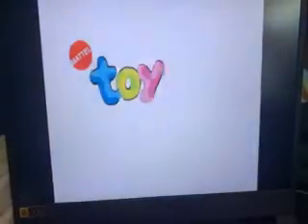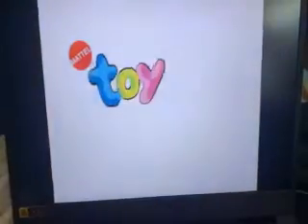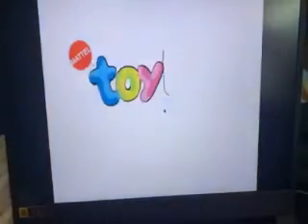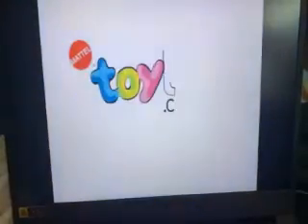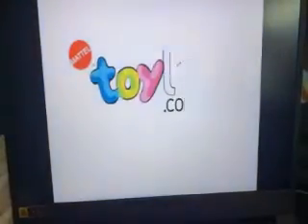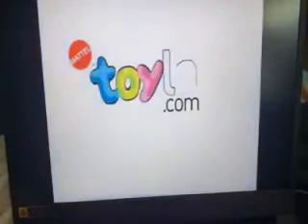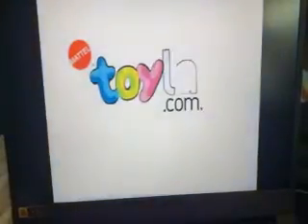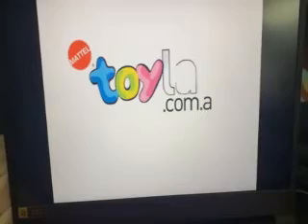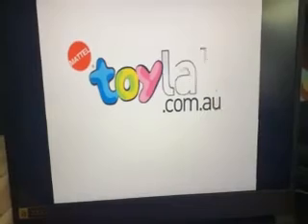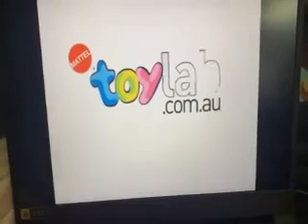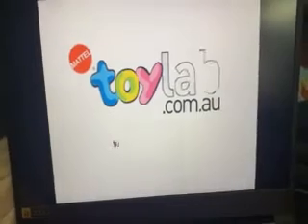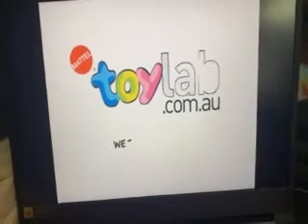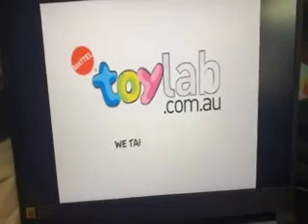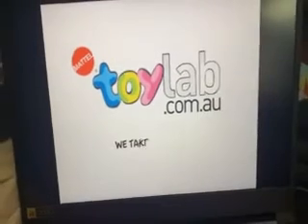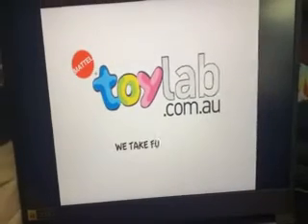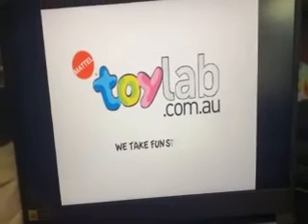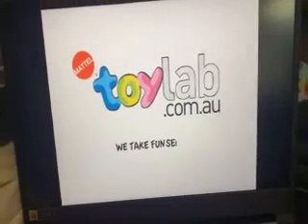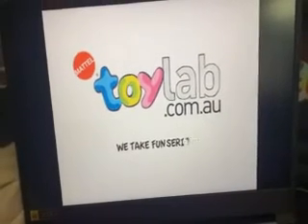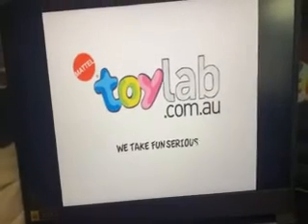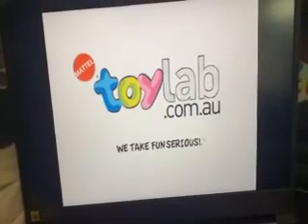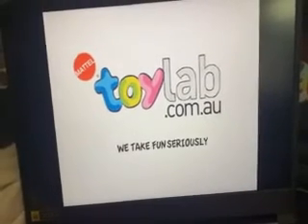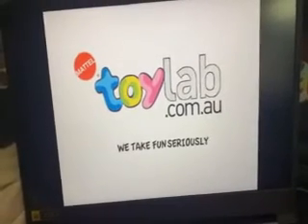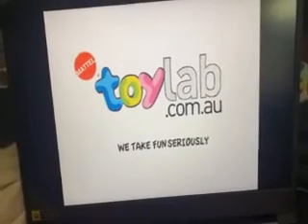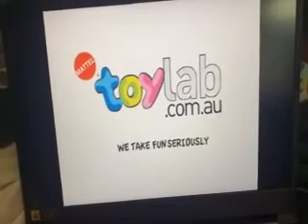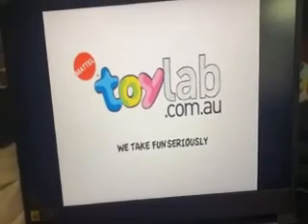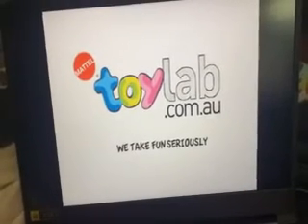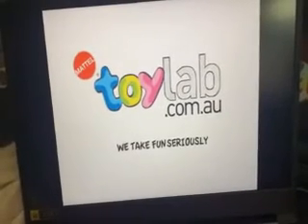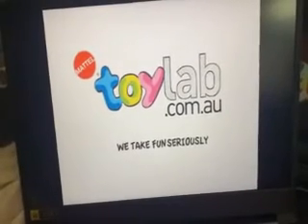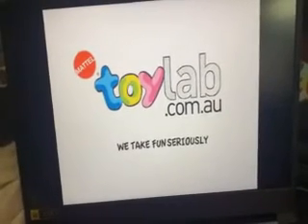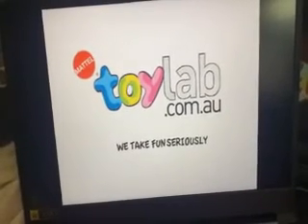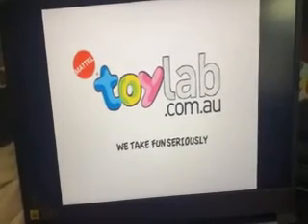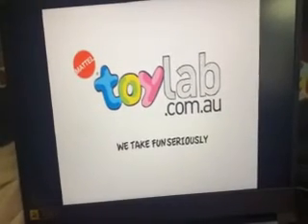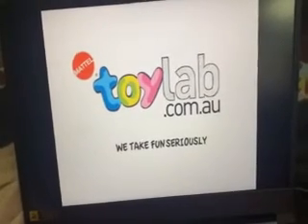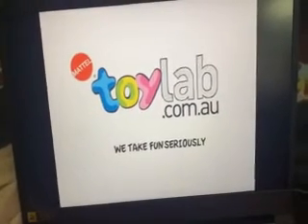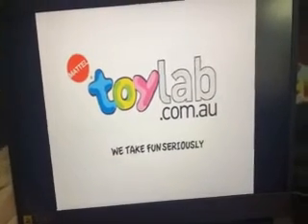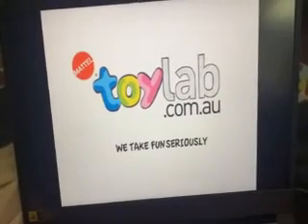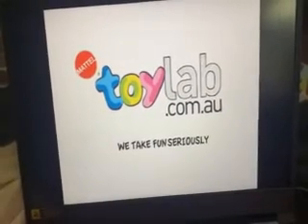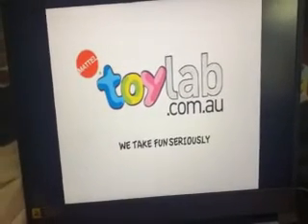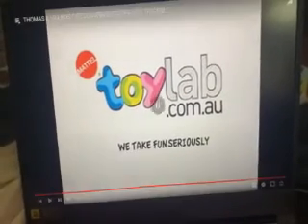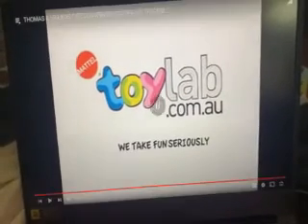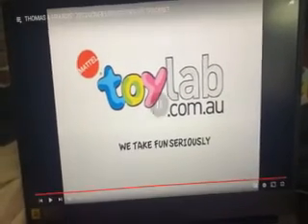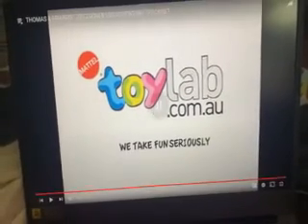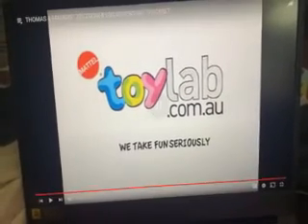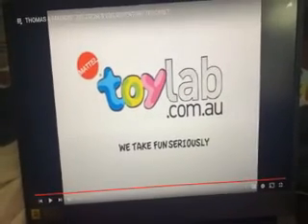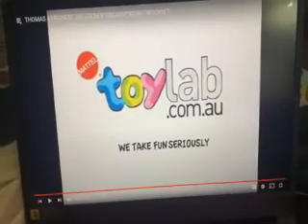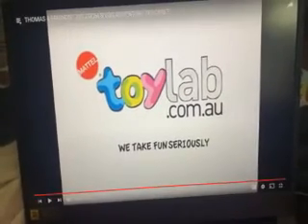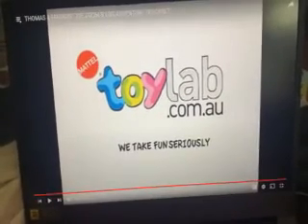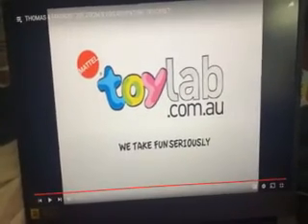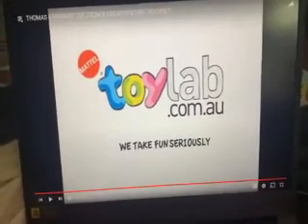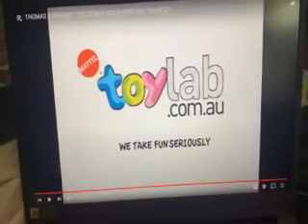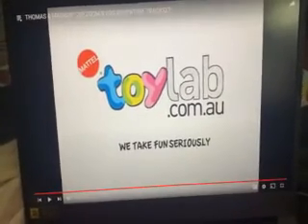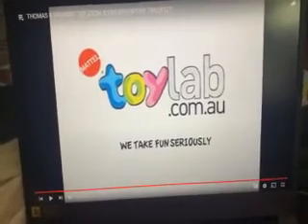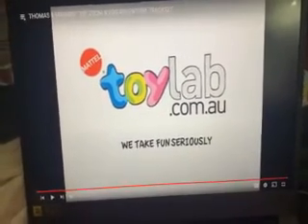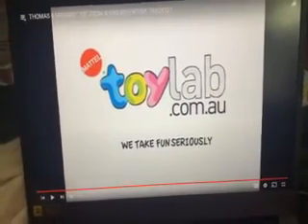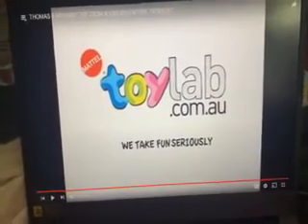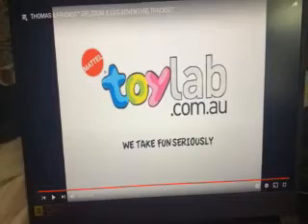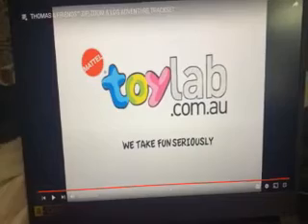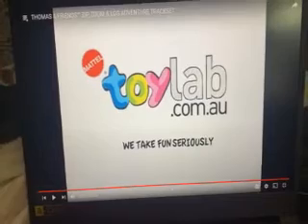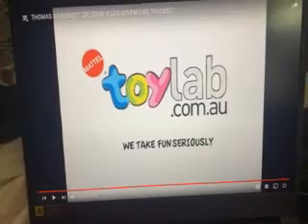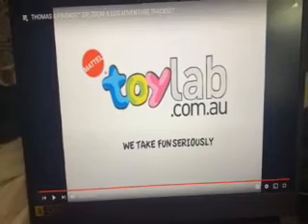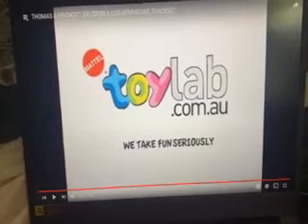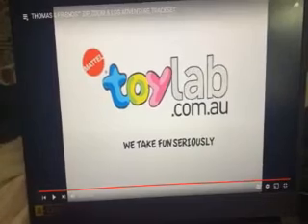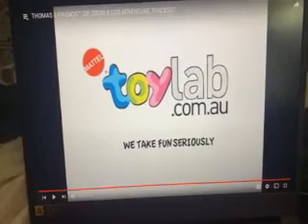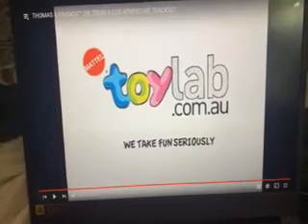For more Thomas and Friends reviewed by Real Kids, visit toylab.com.au. Warning: do not look up this website.